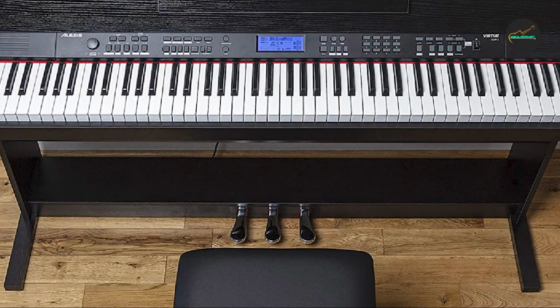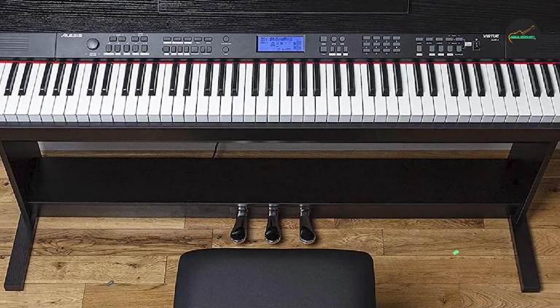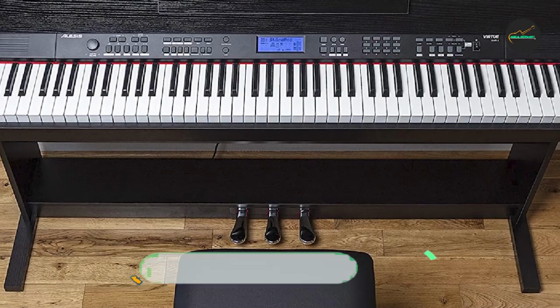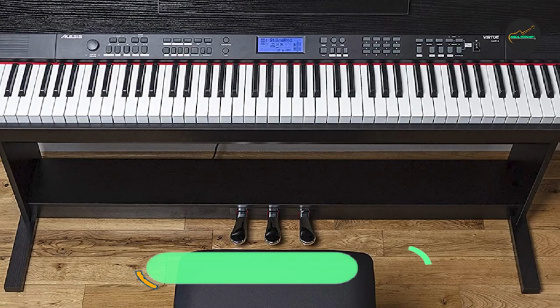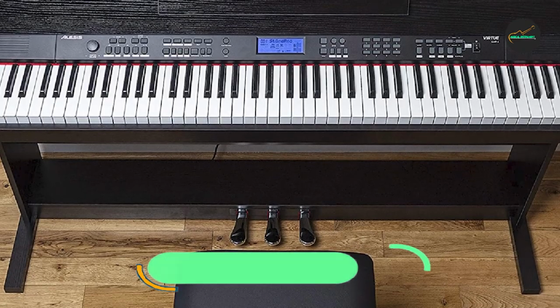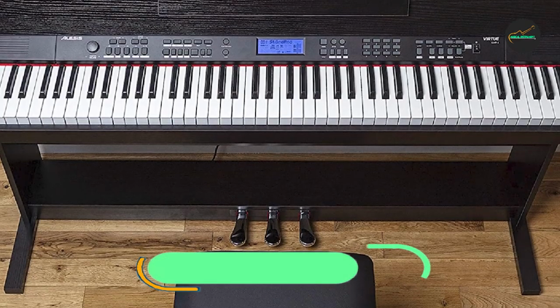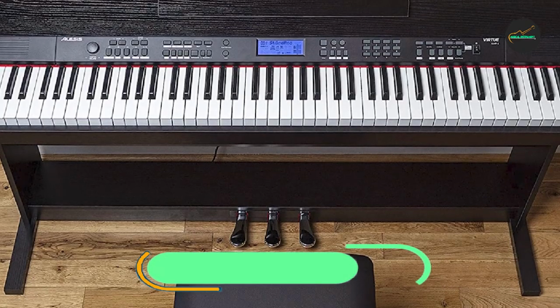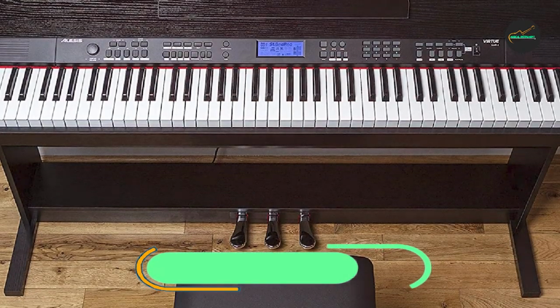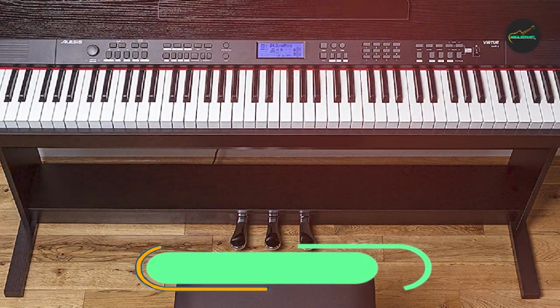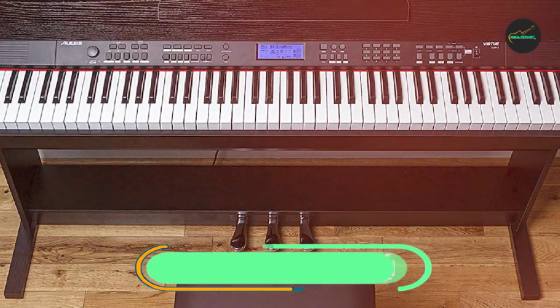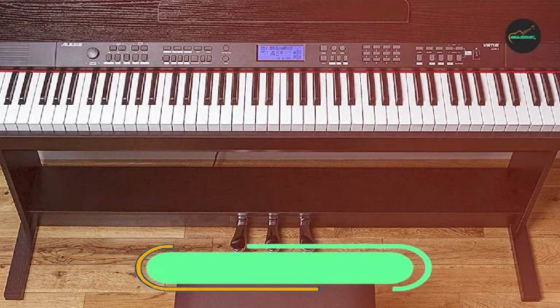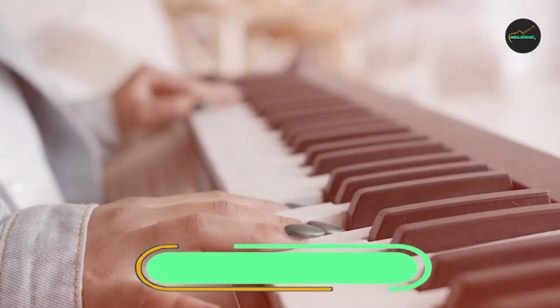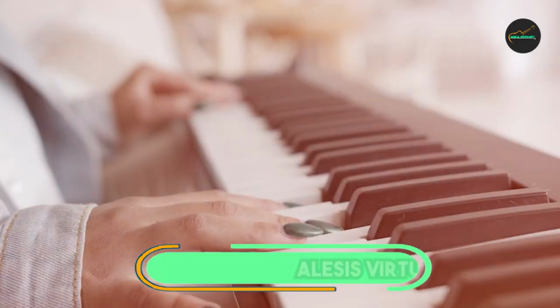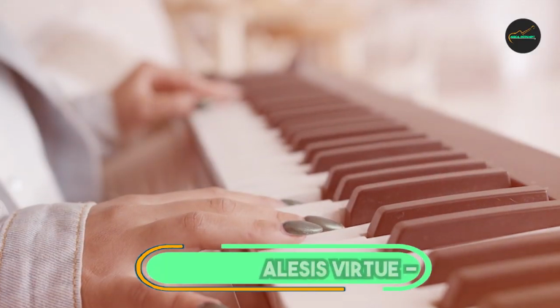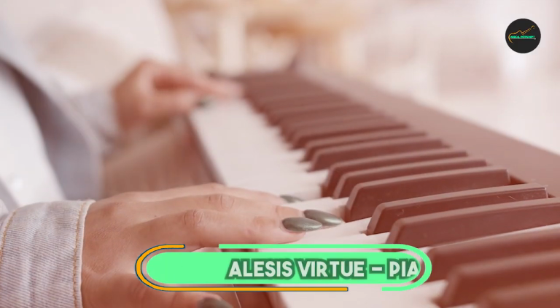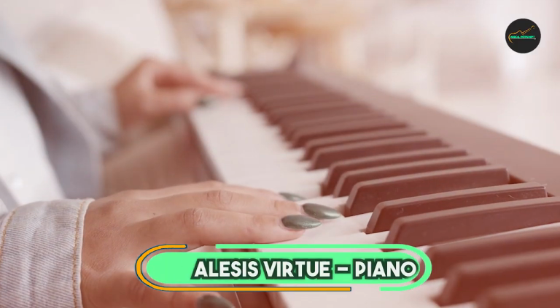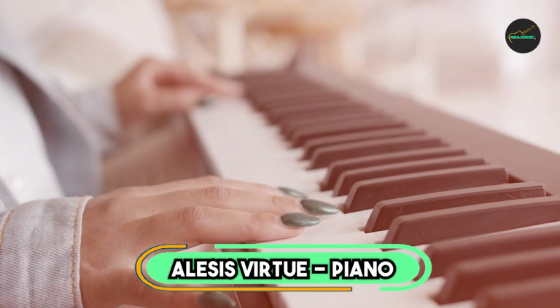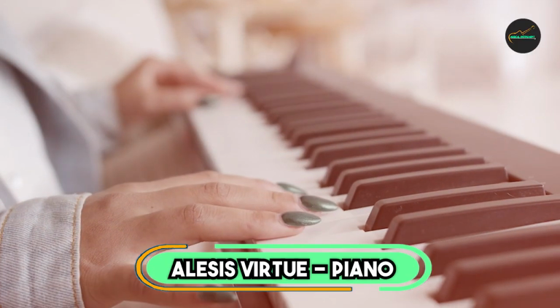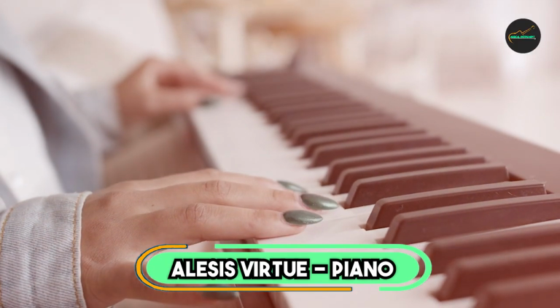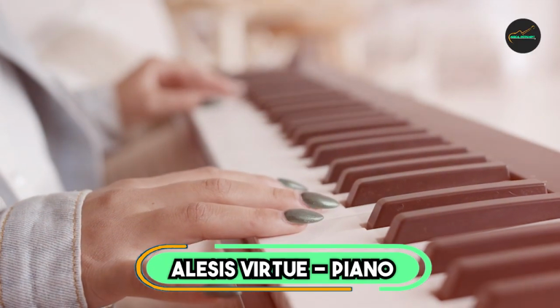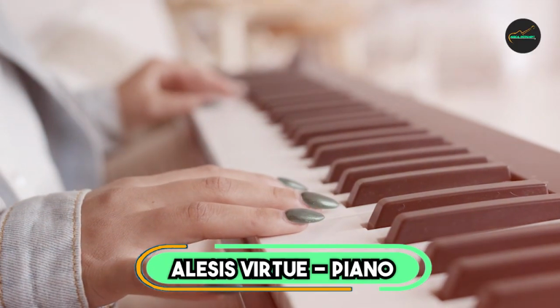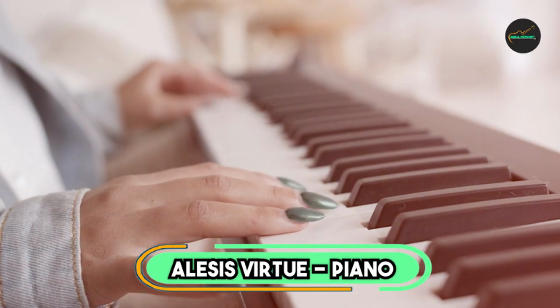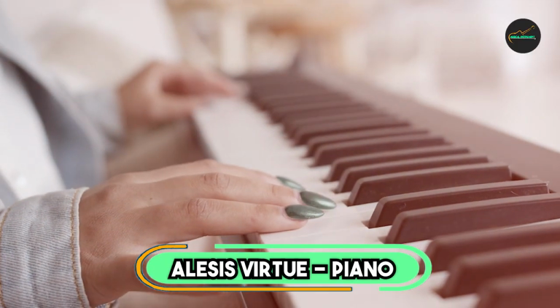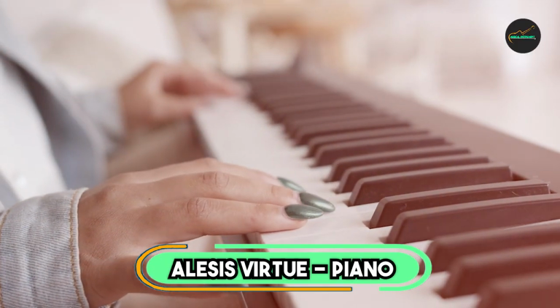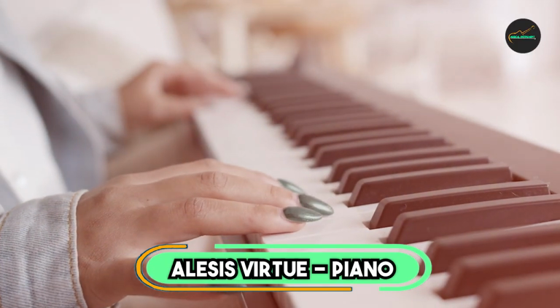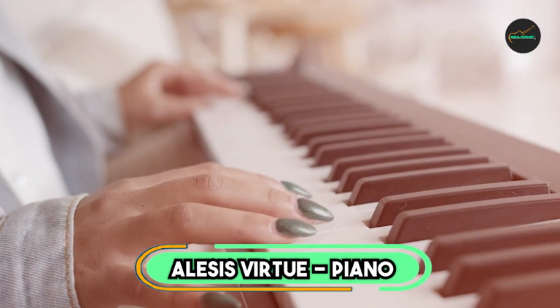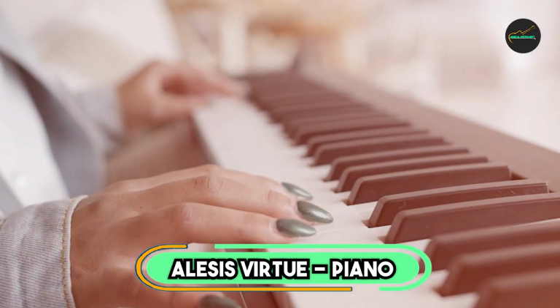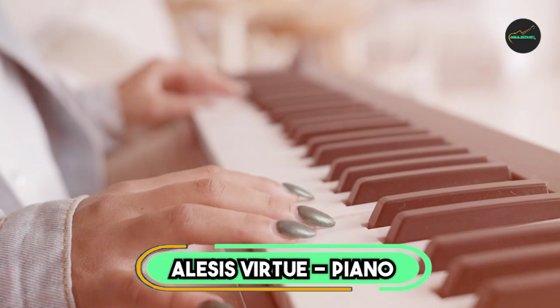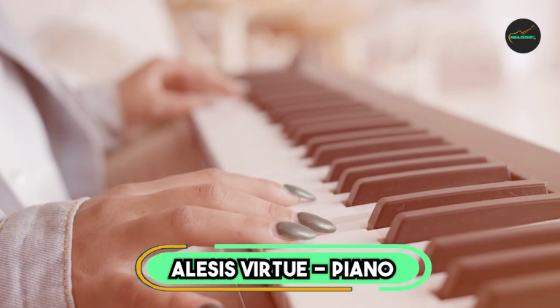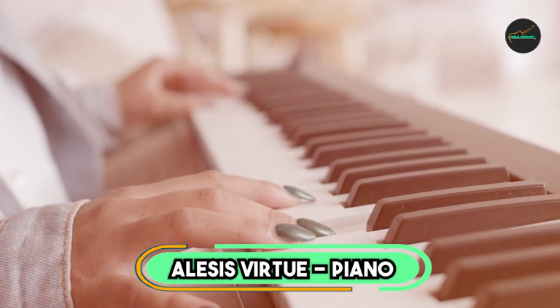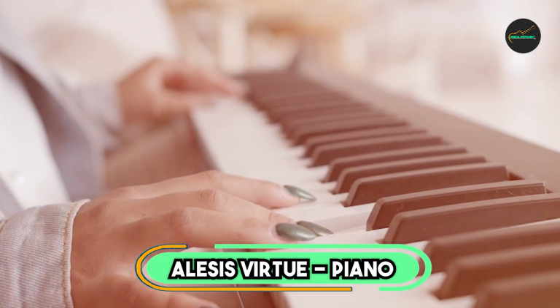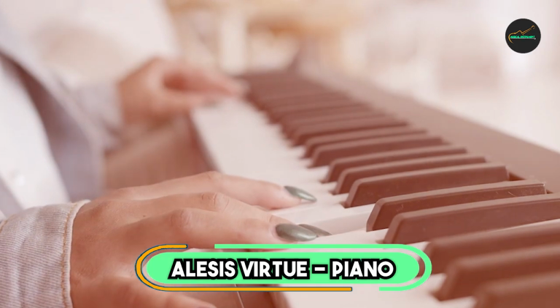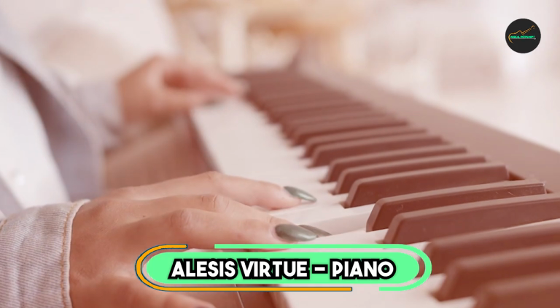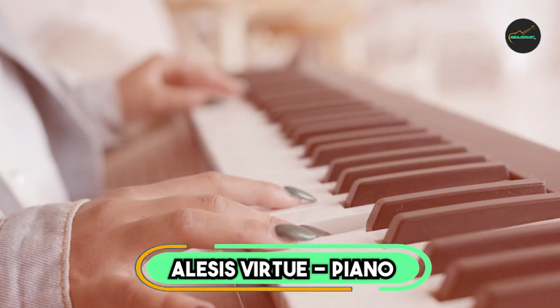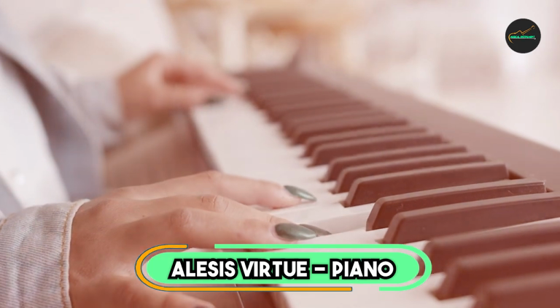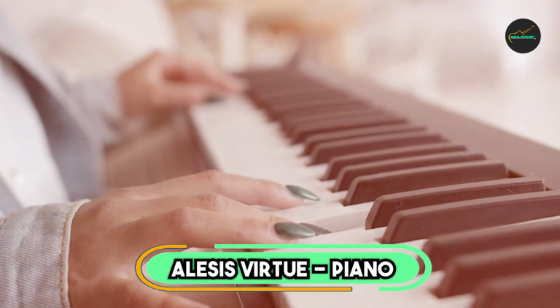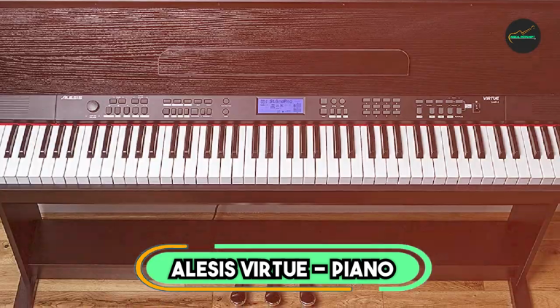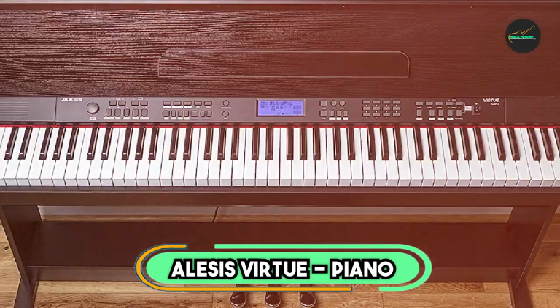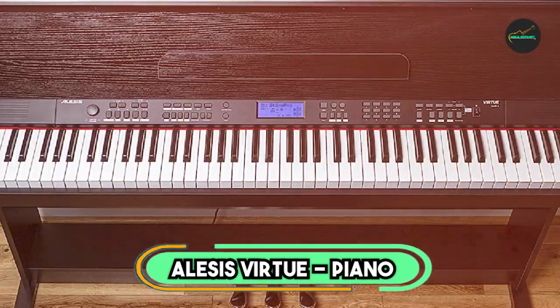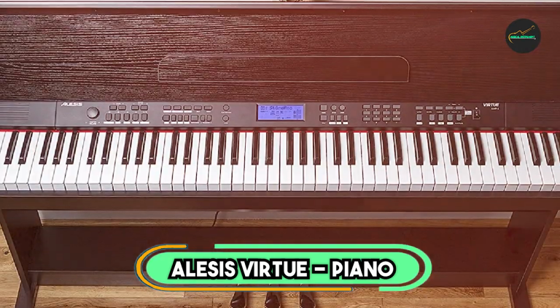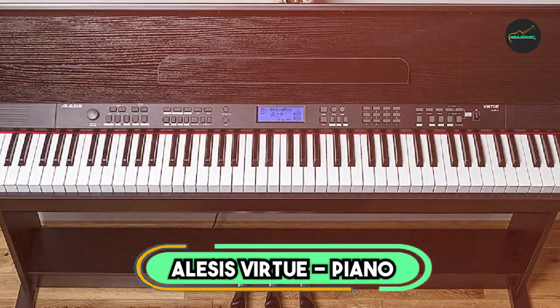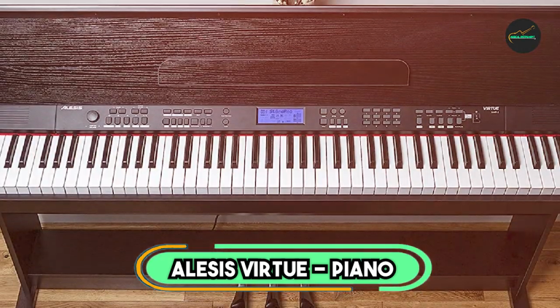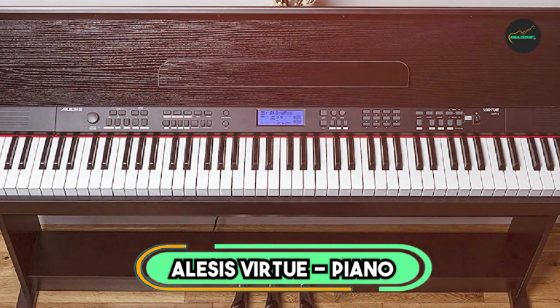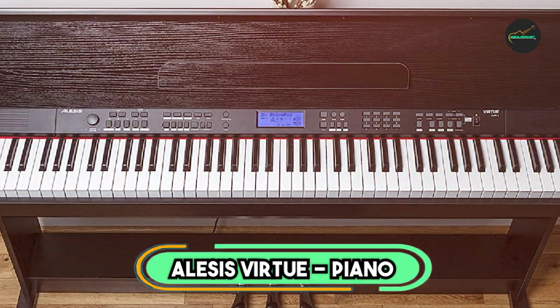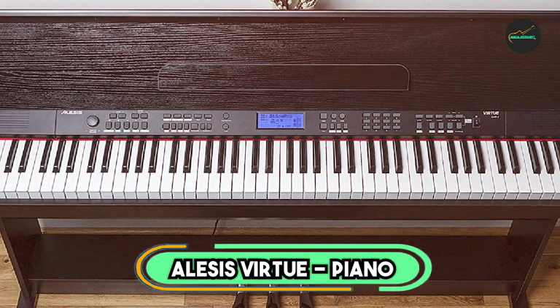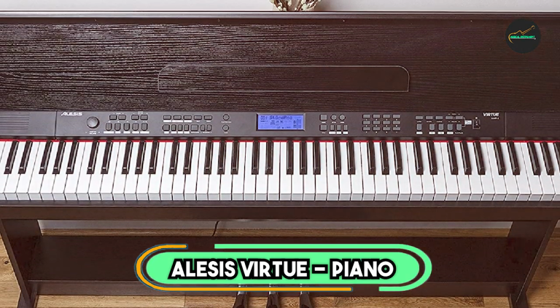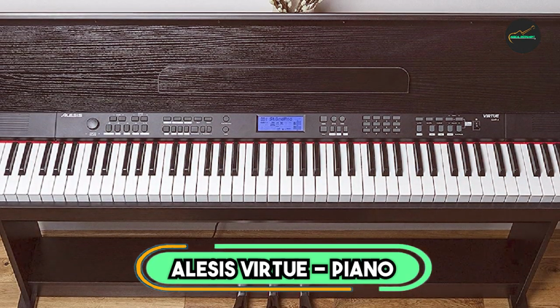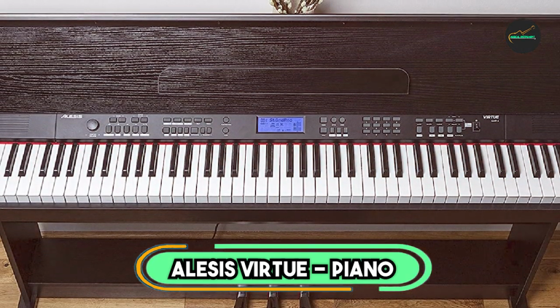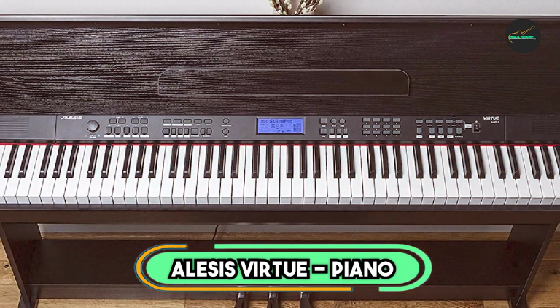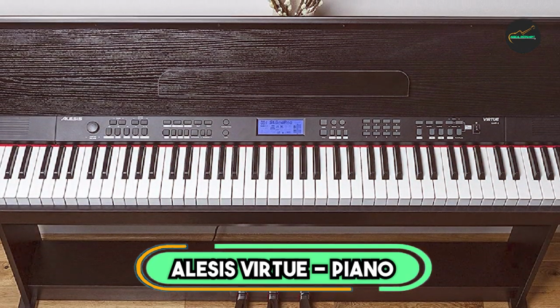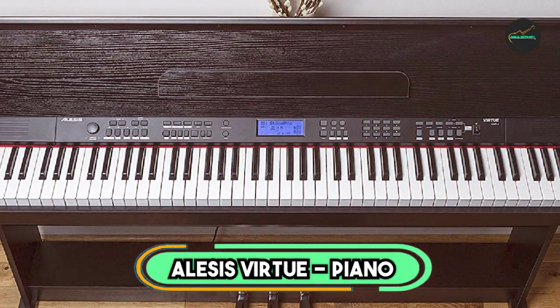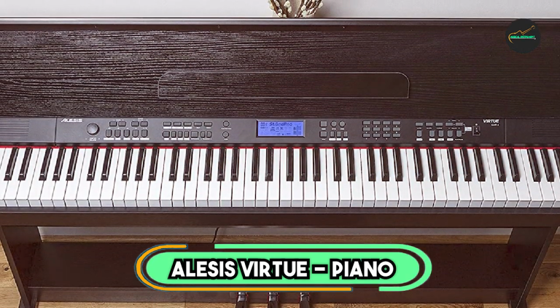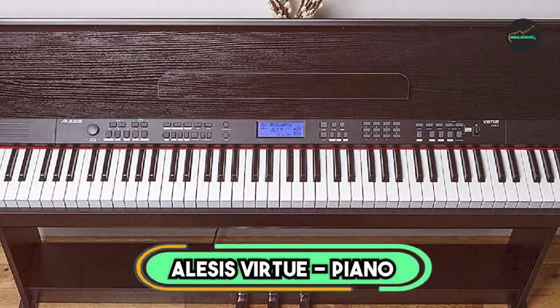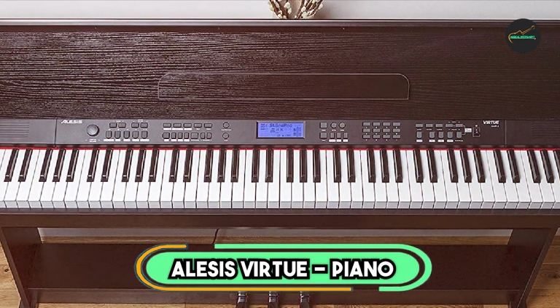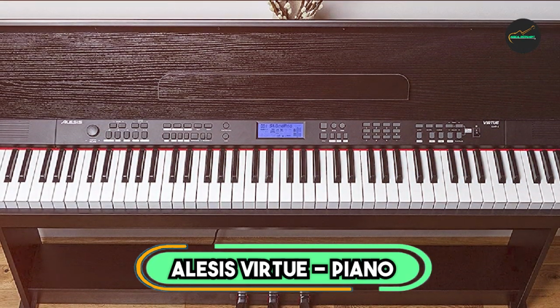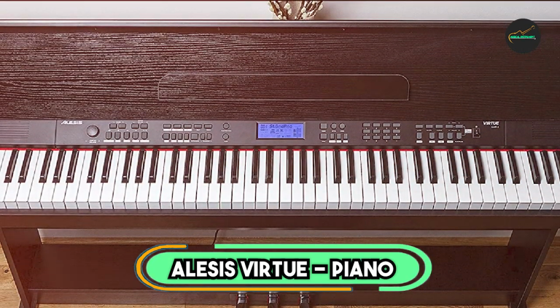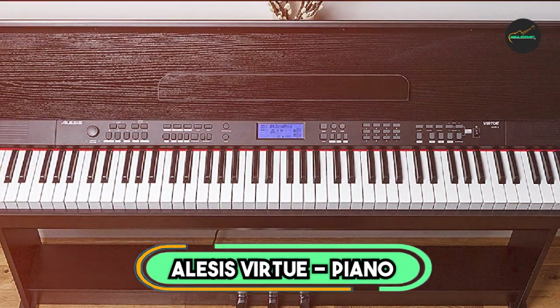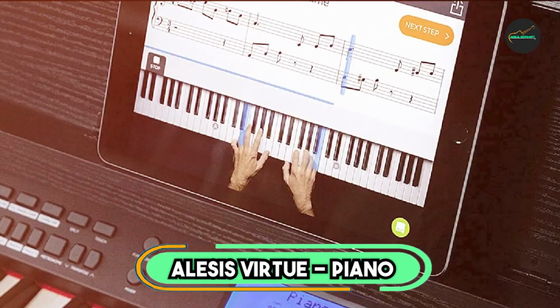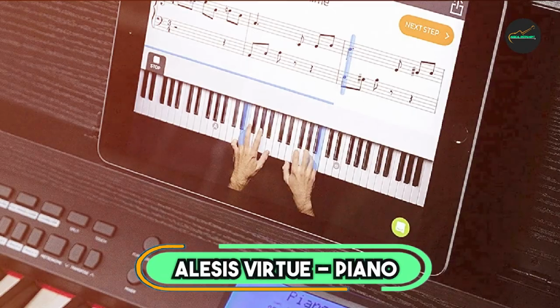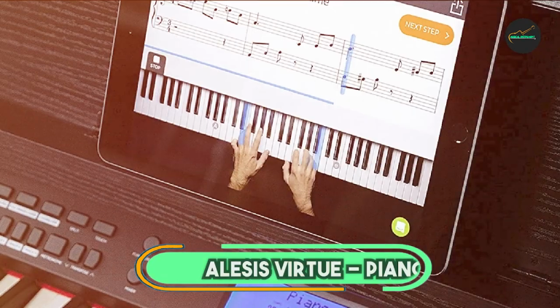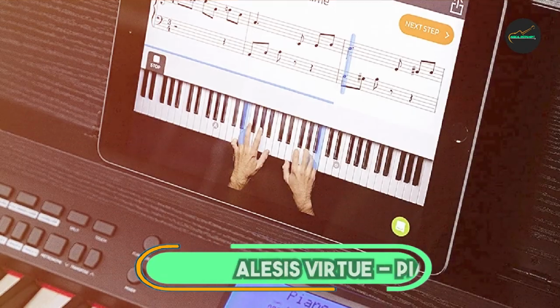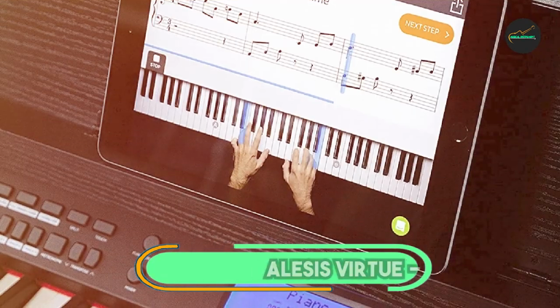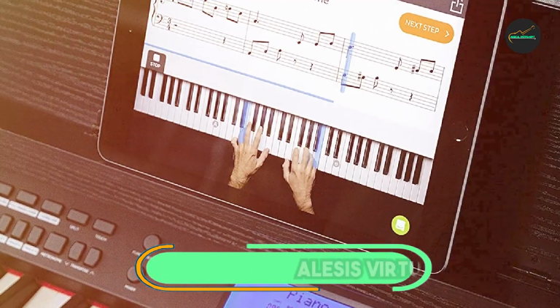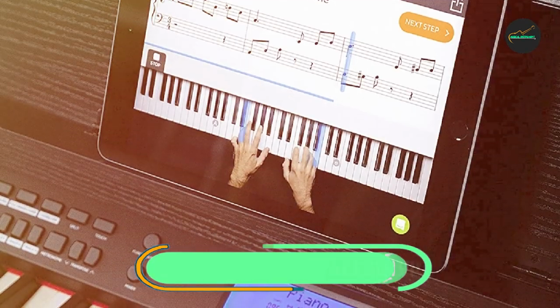Next at number 4, we have the Alesis Virtue Piano.